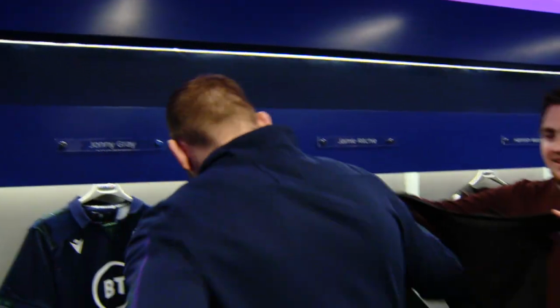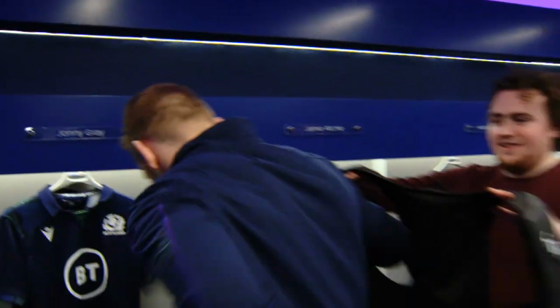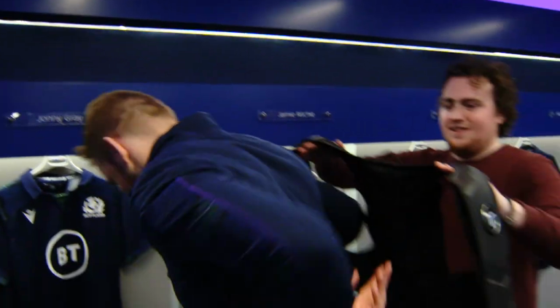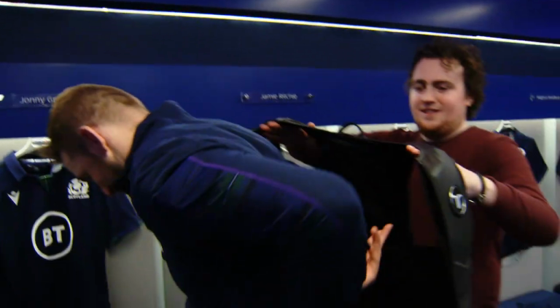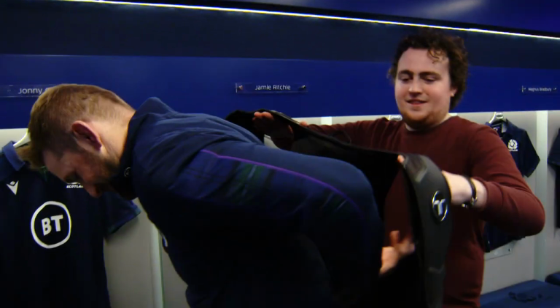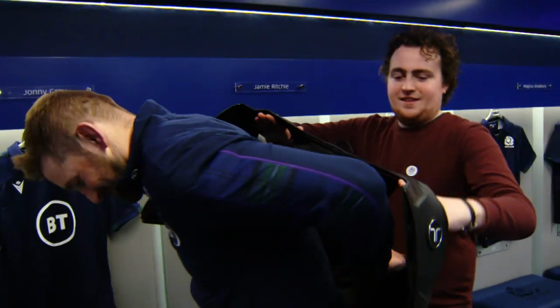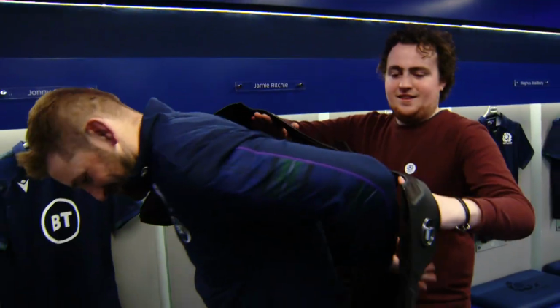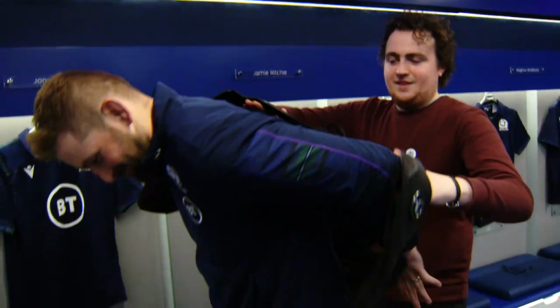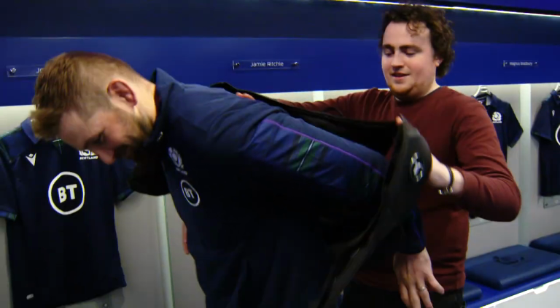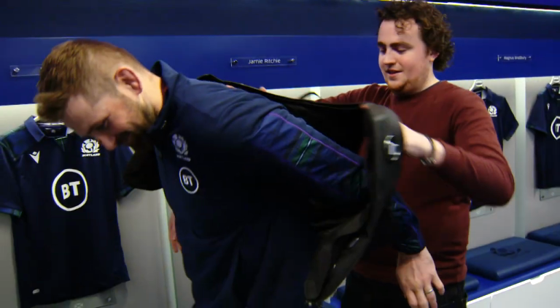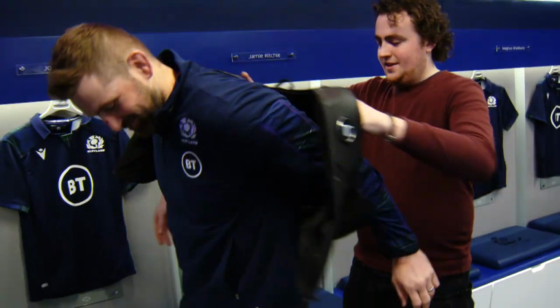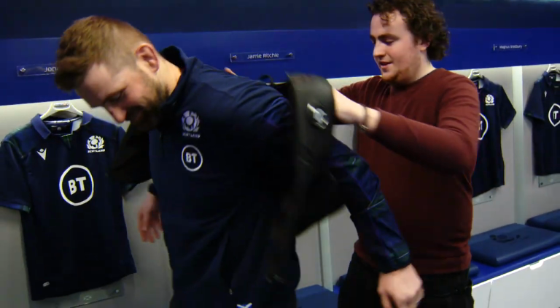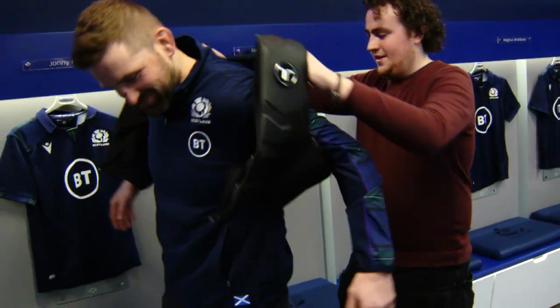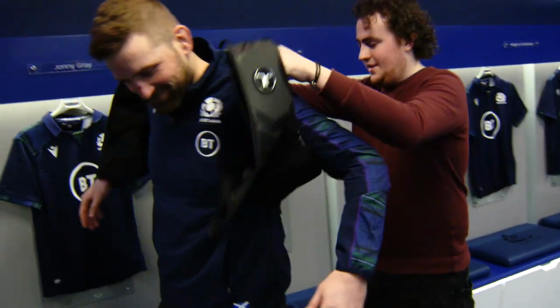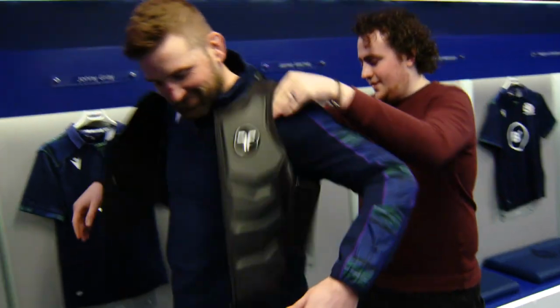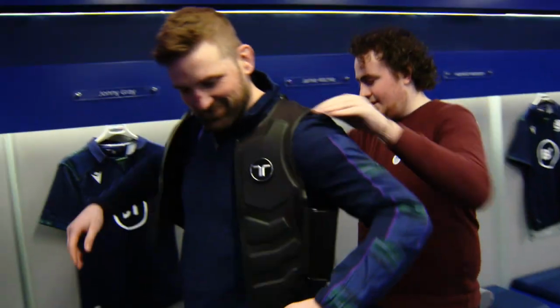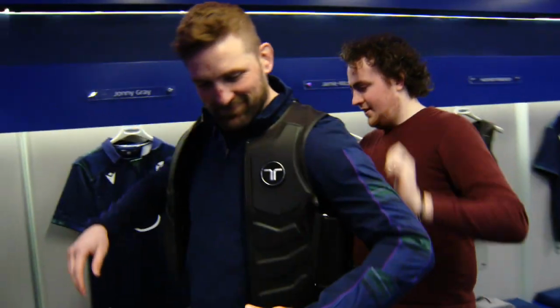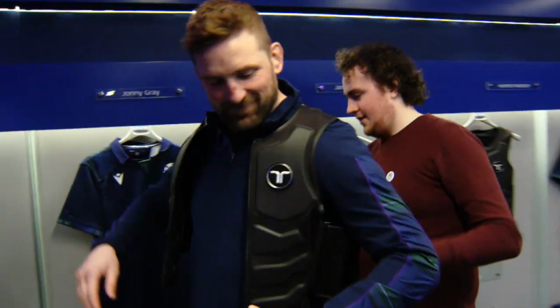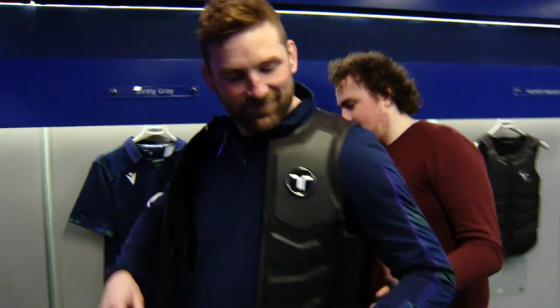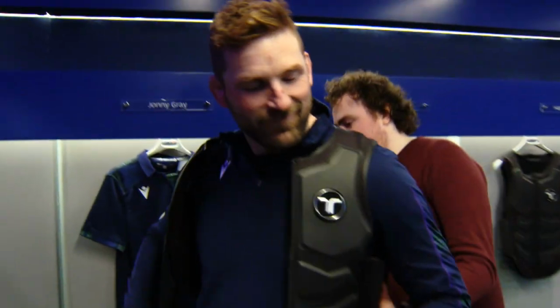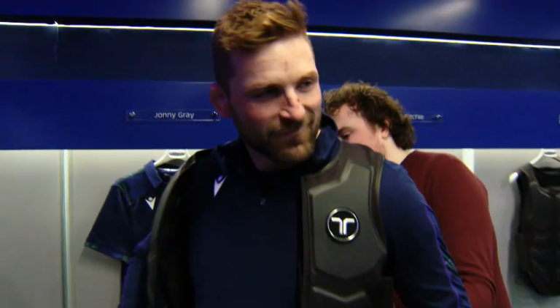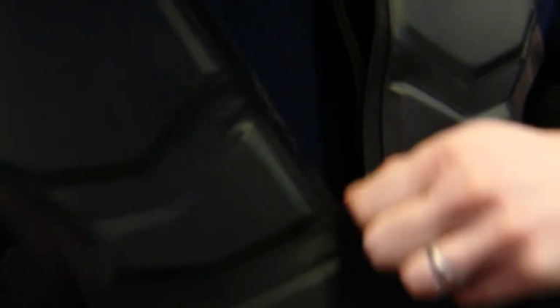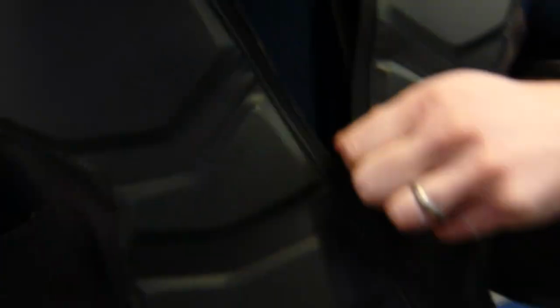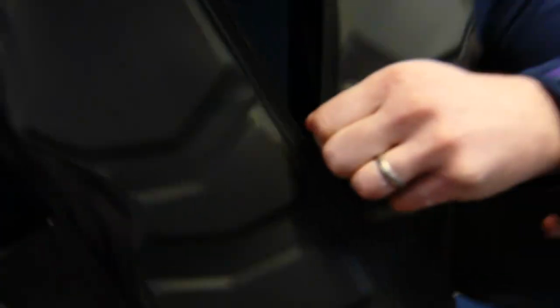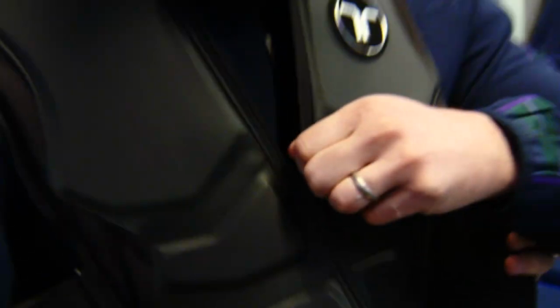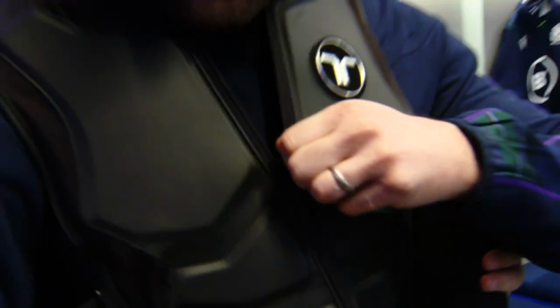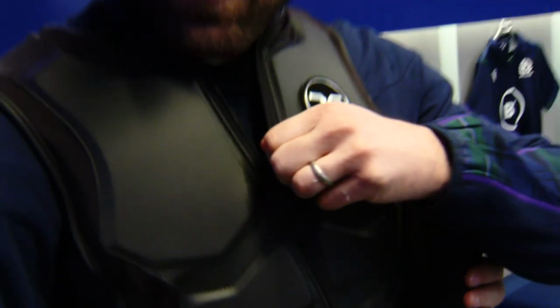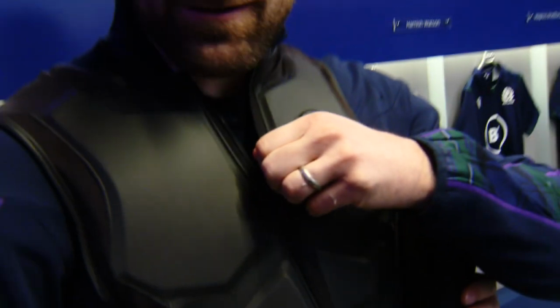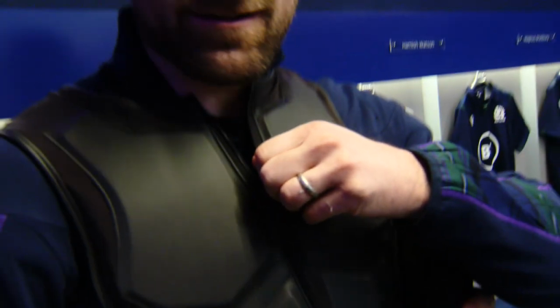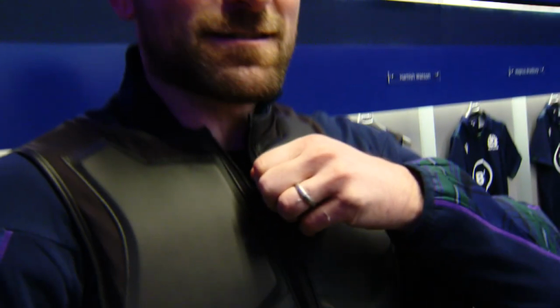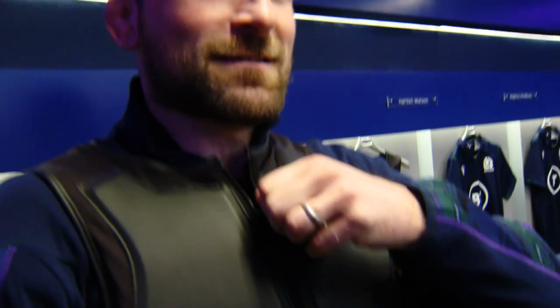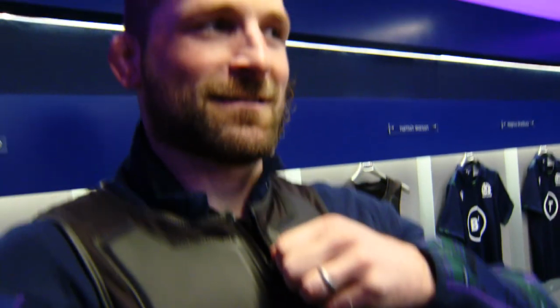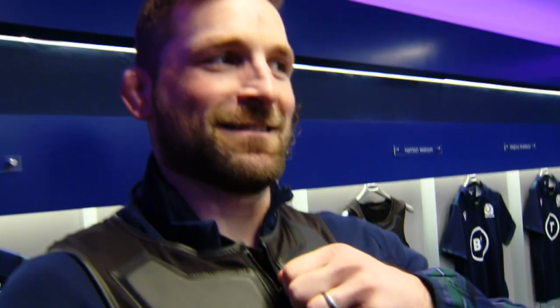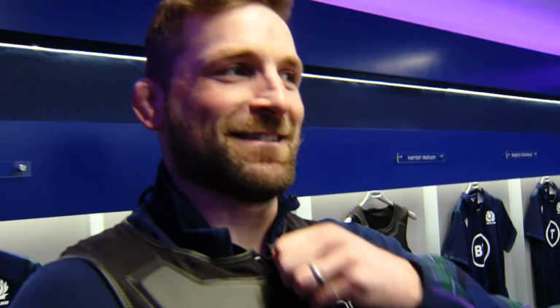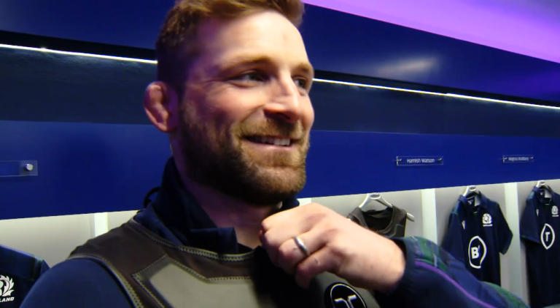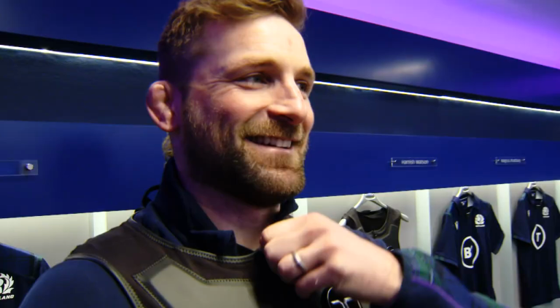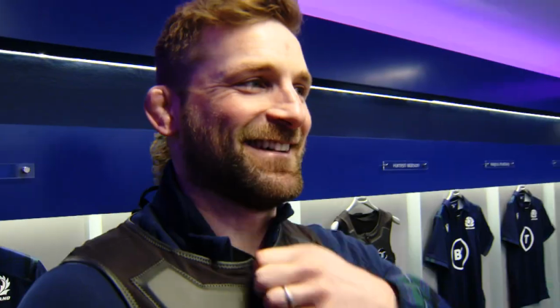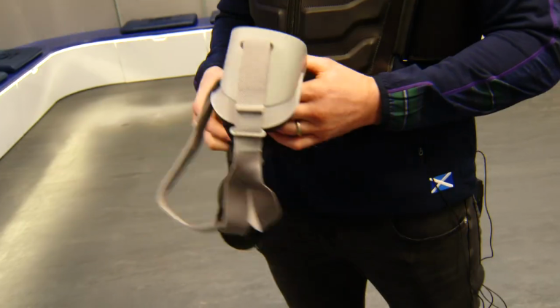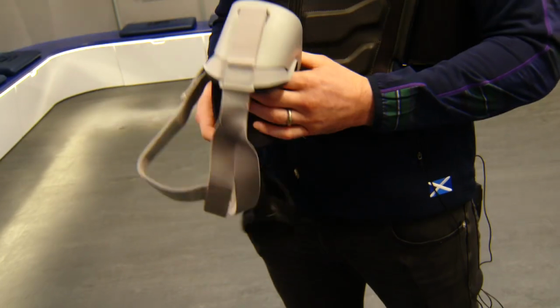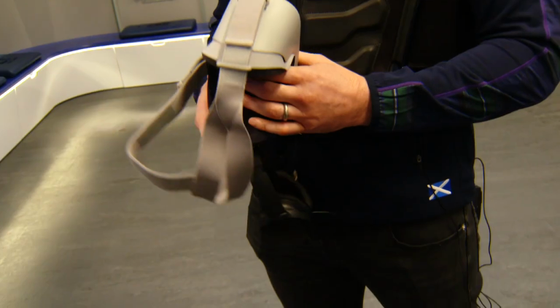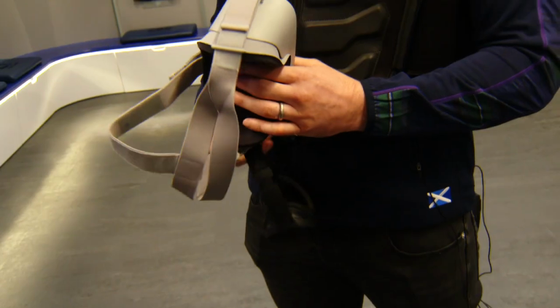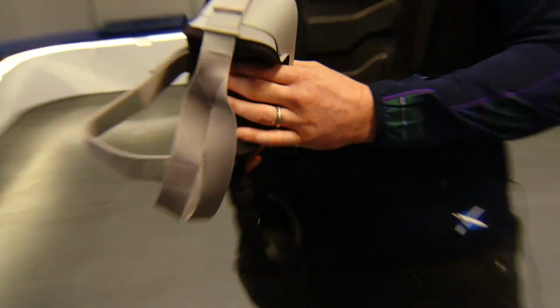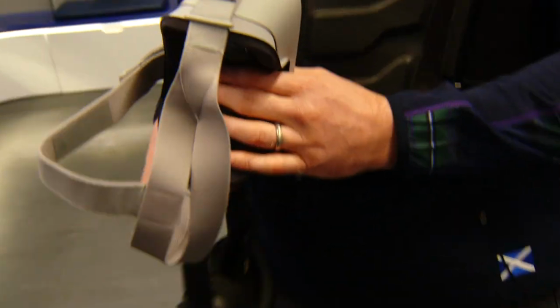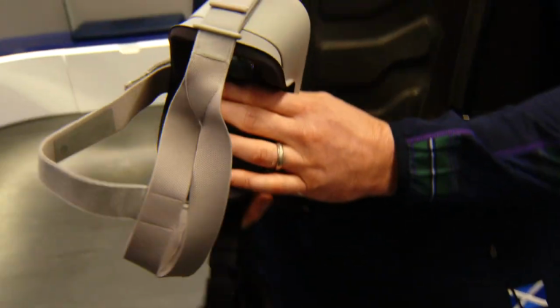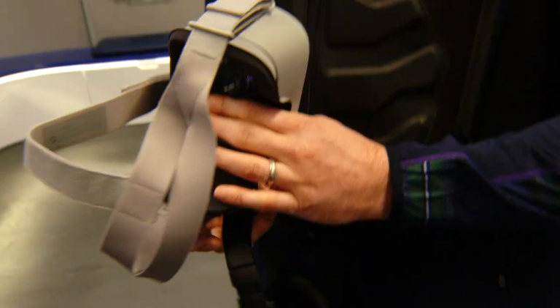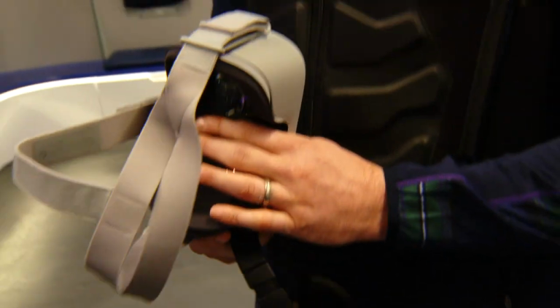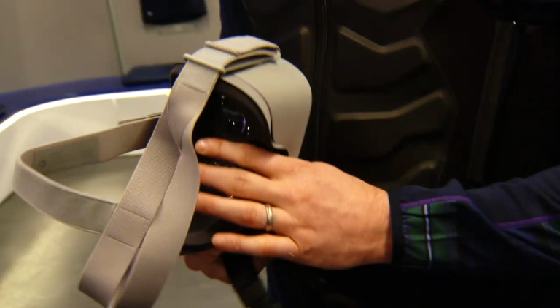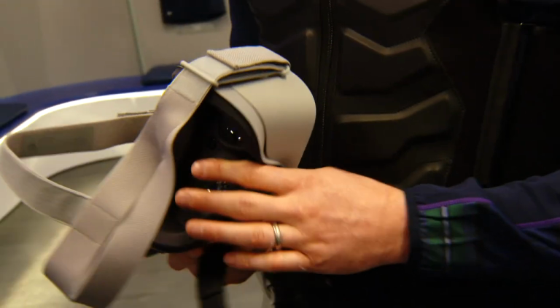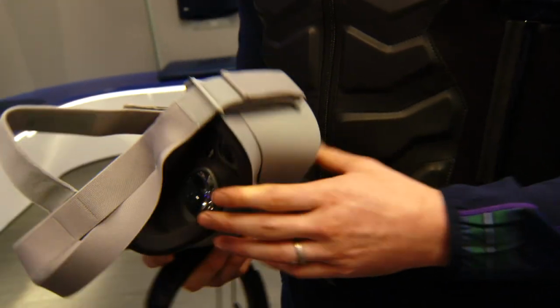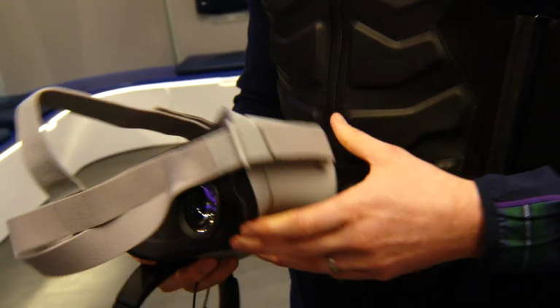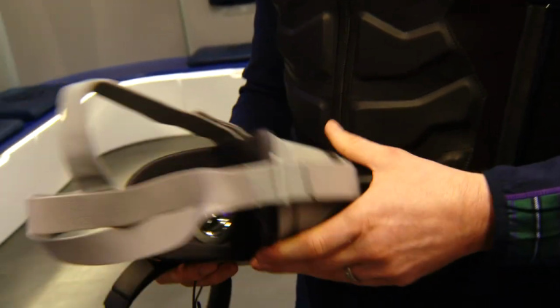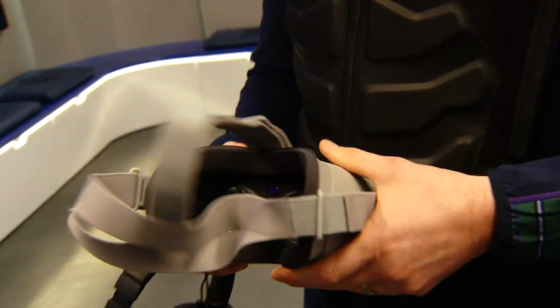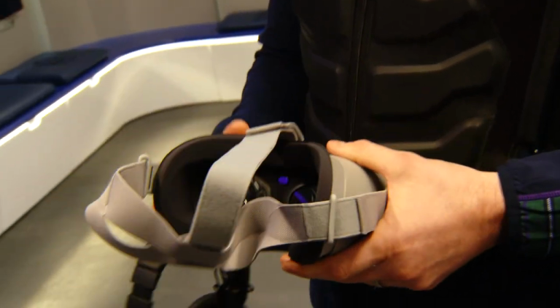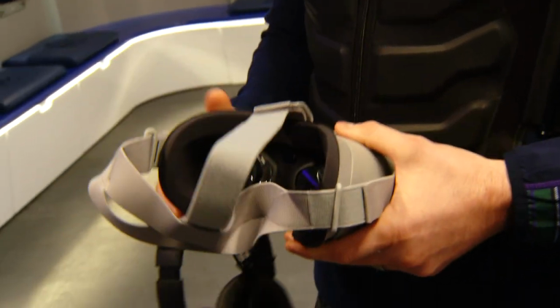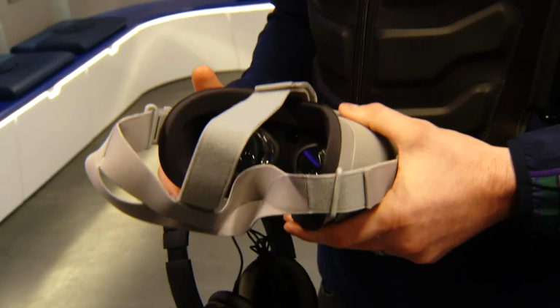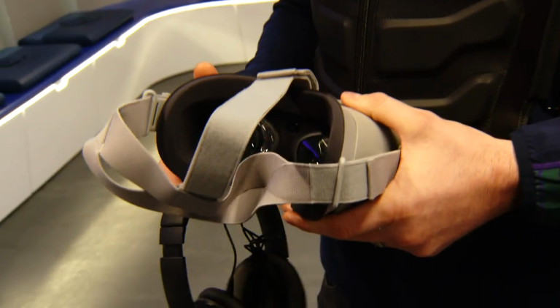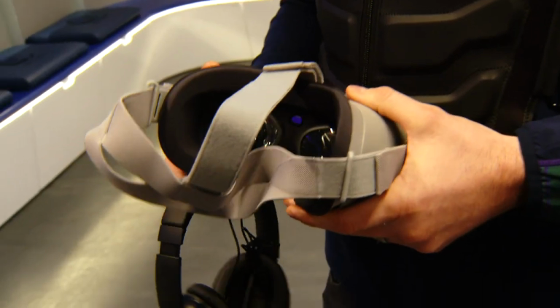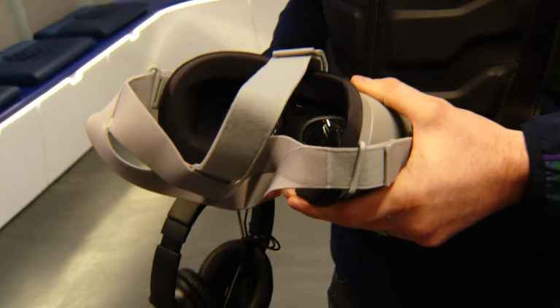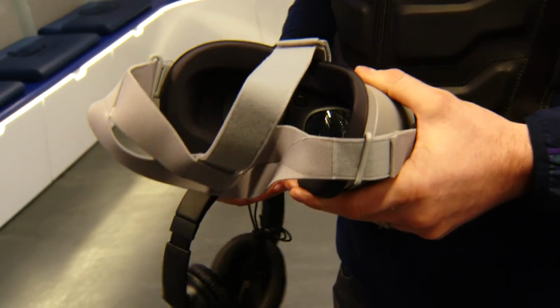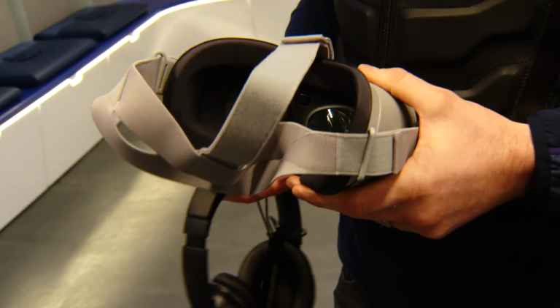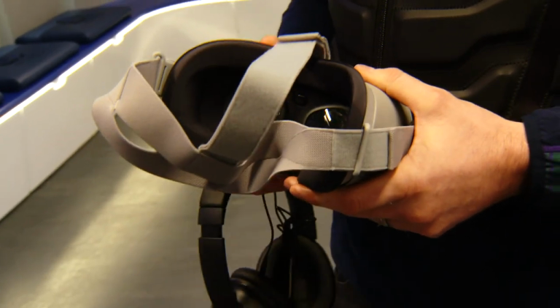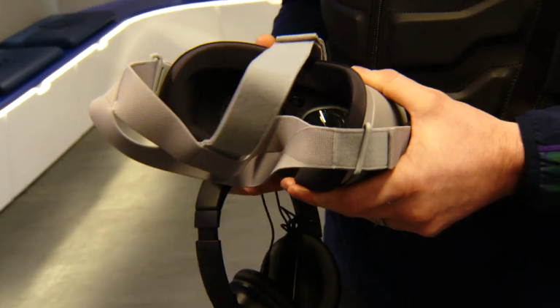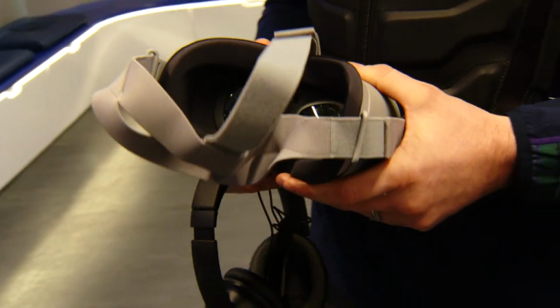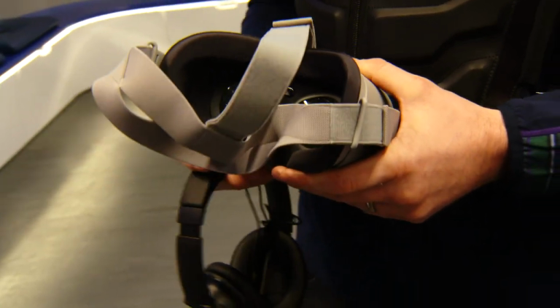There are three key pieces of kit: the virtual reality headset, the headphones, and the haptic suit. Why don't you guys take a look?